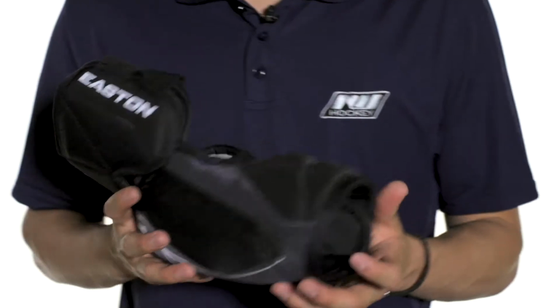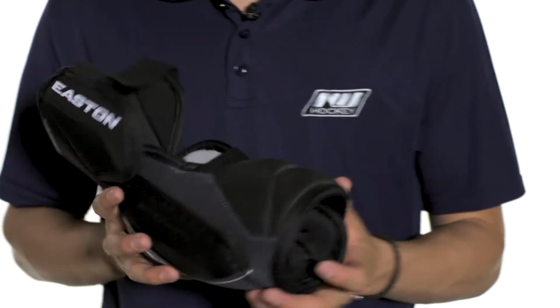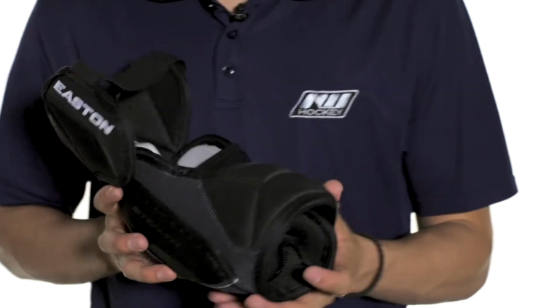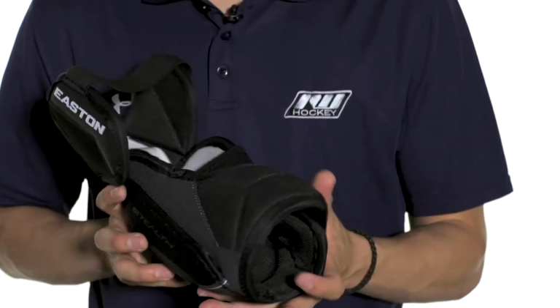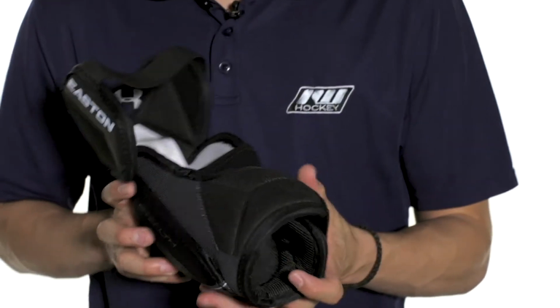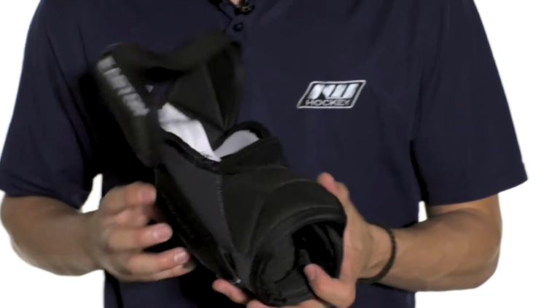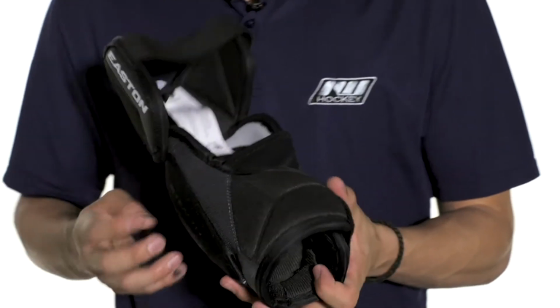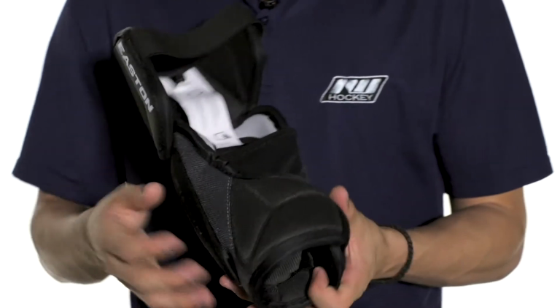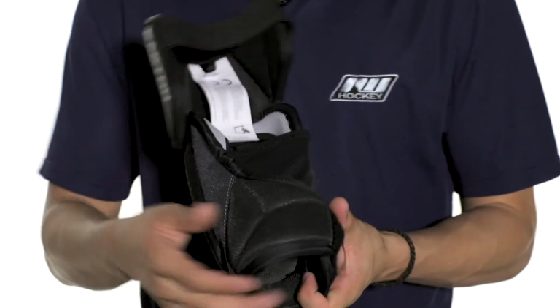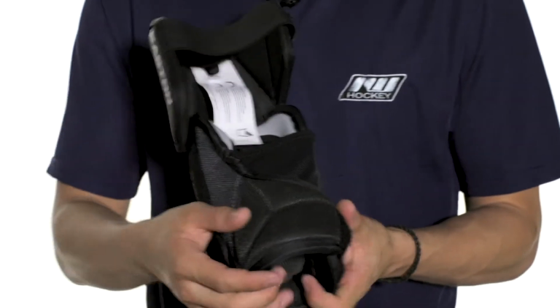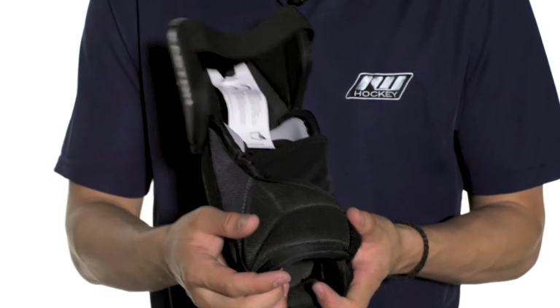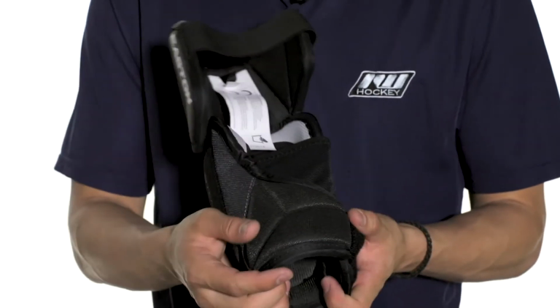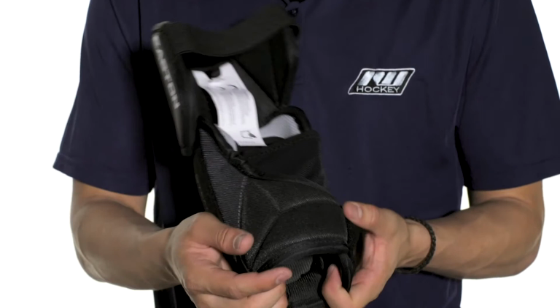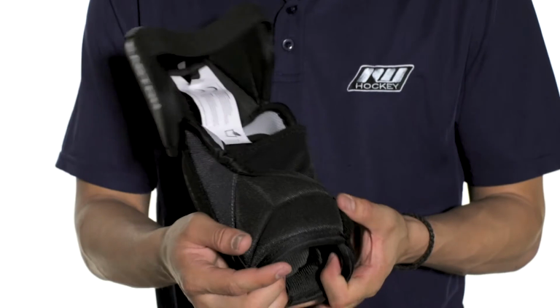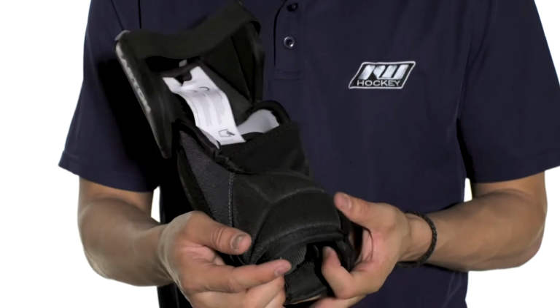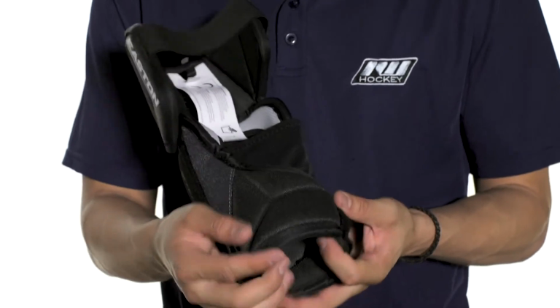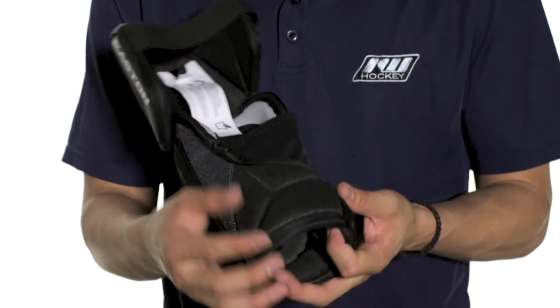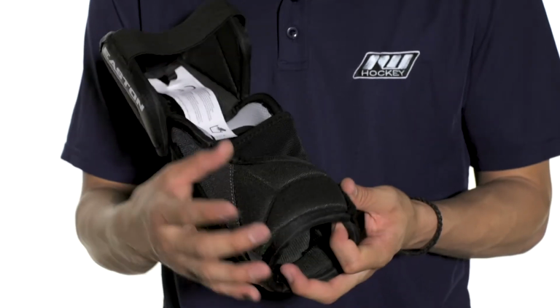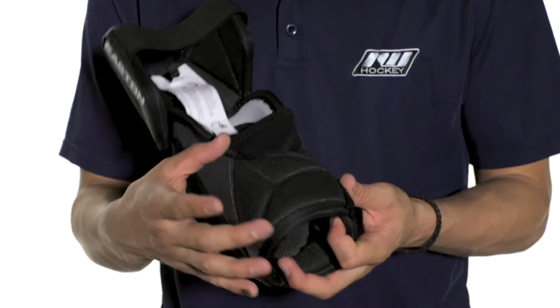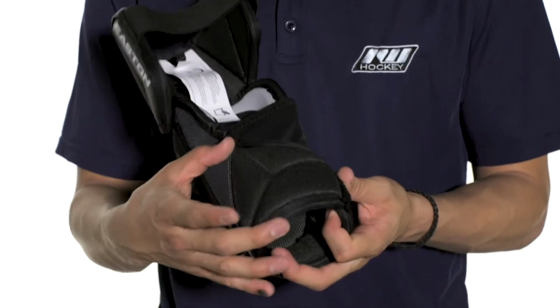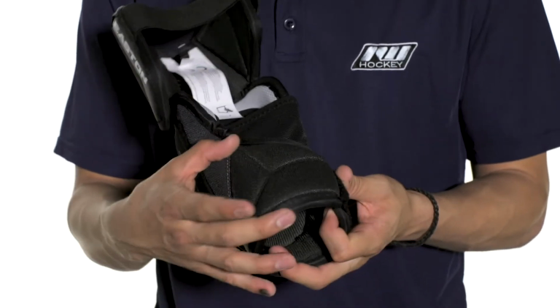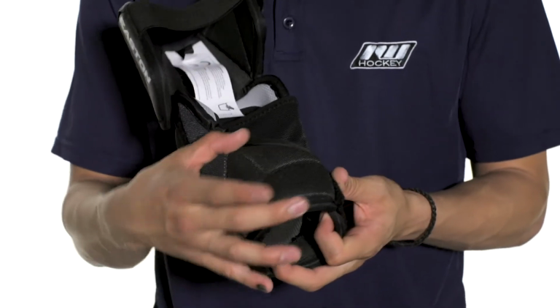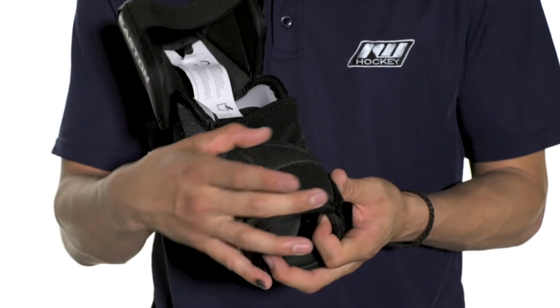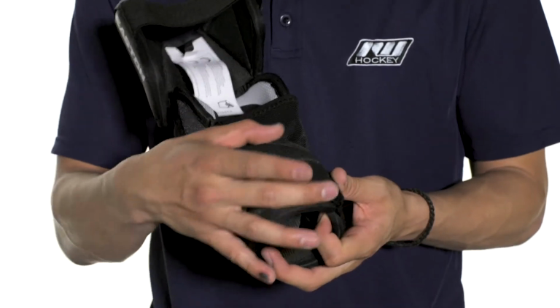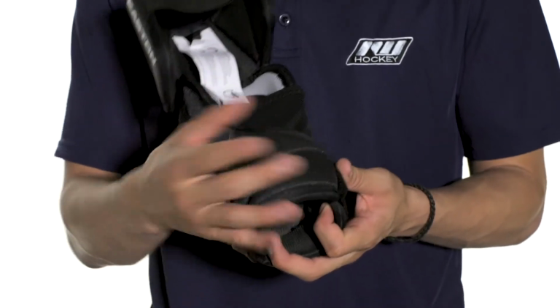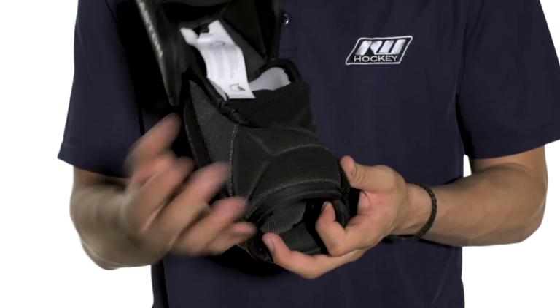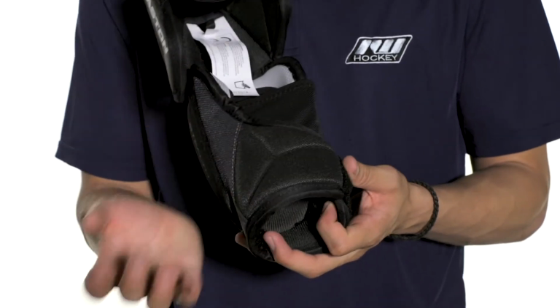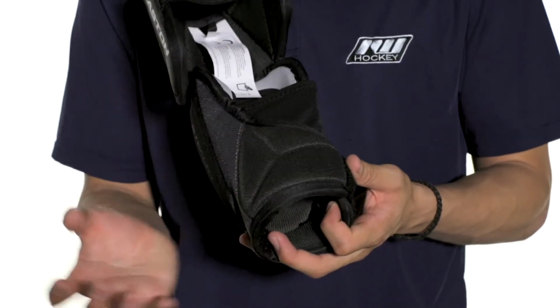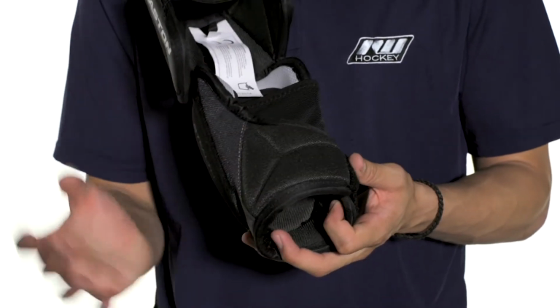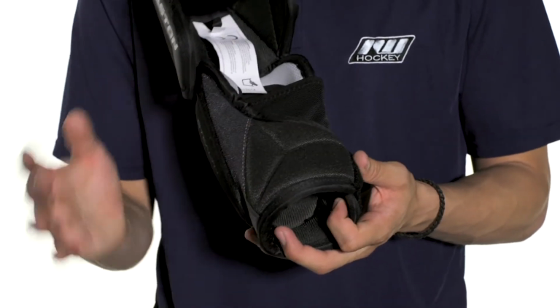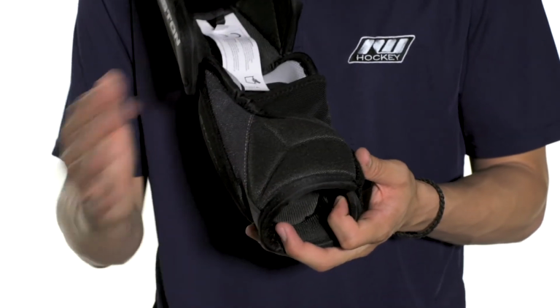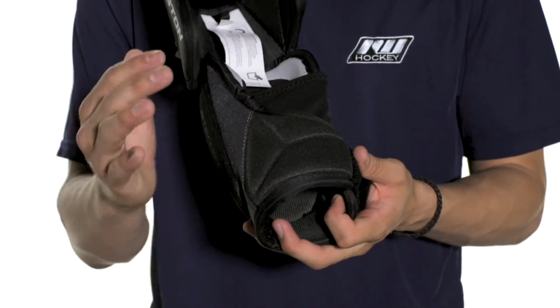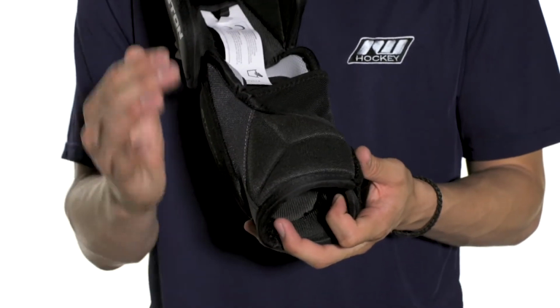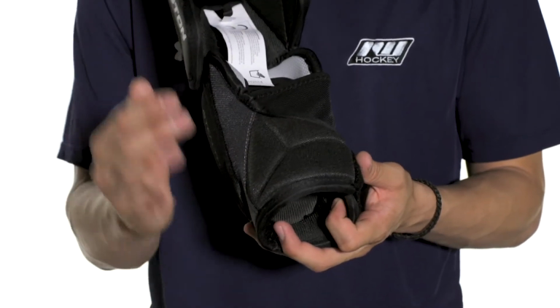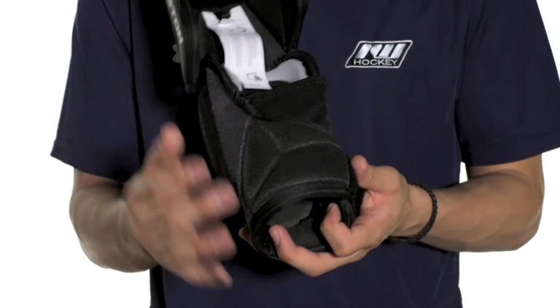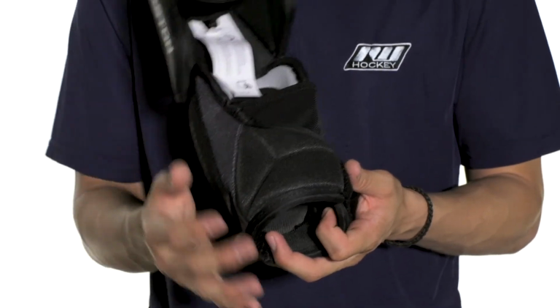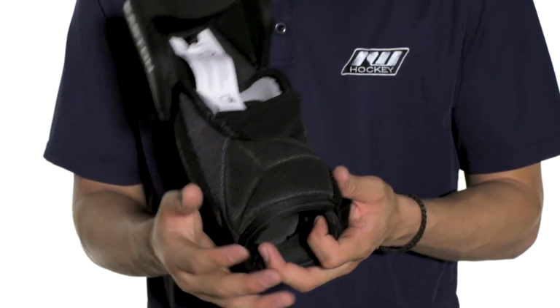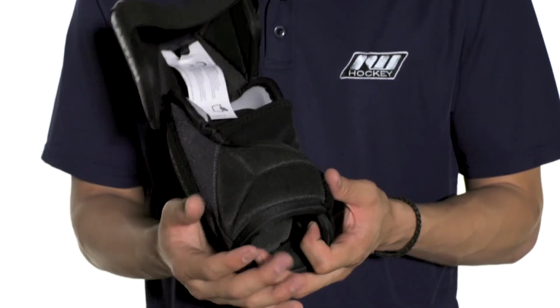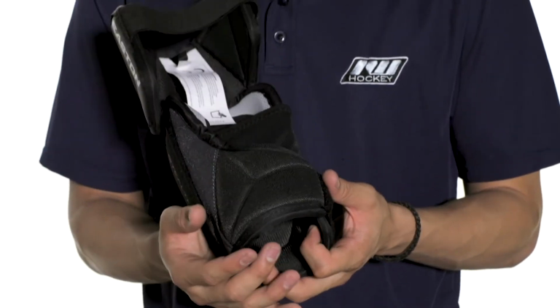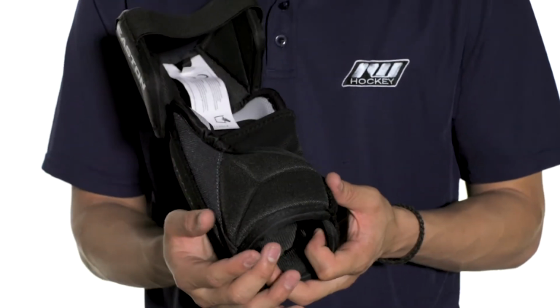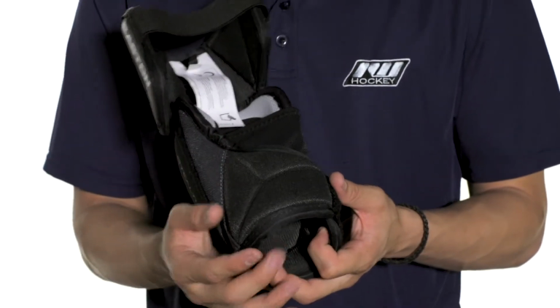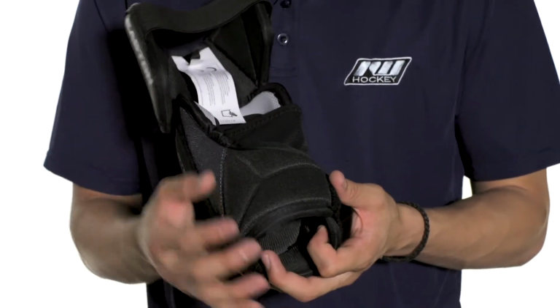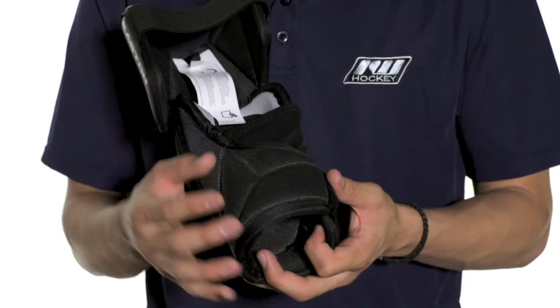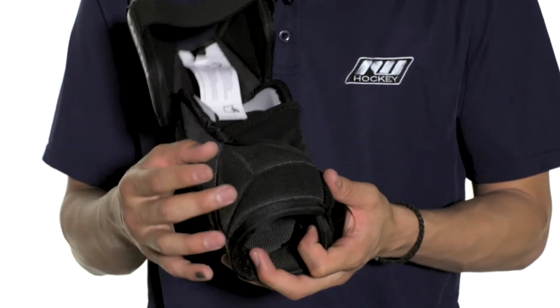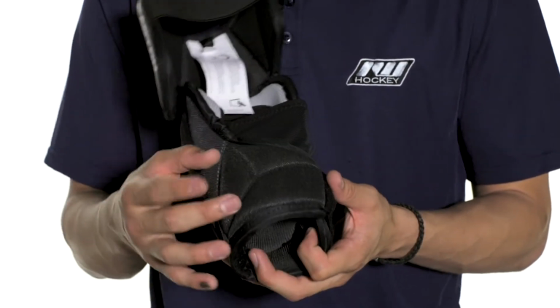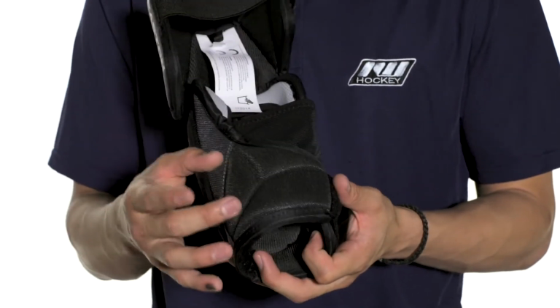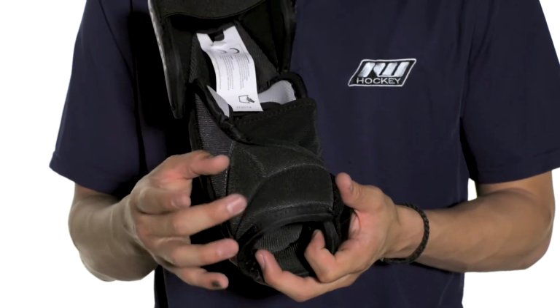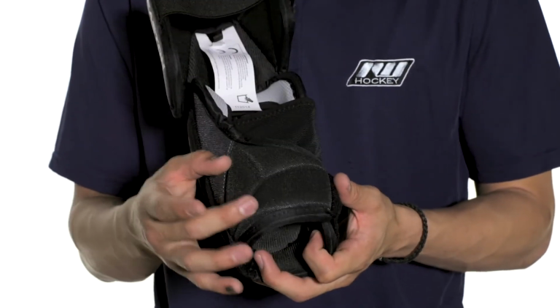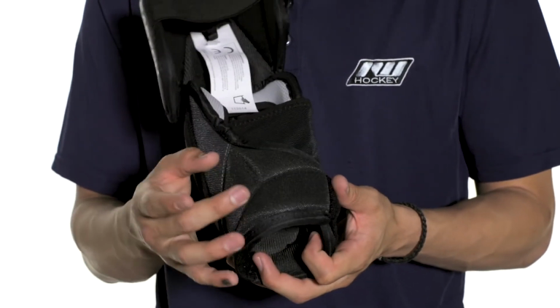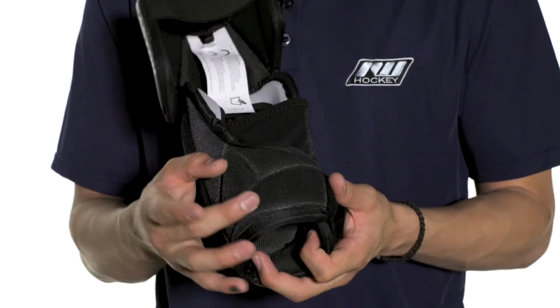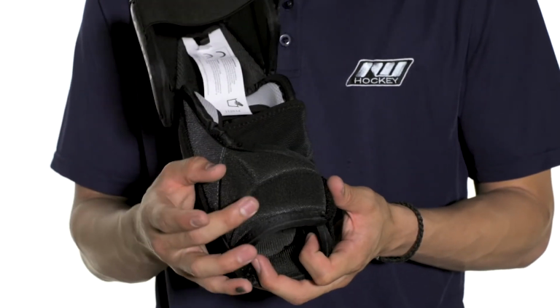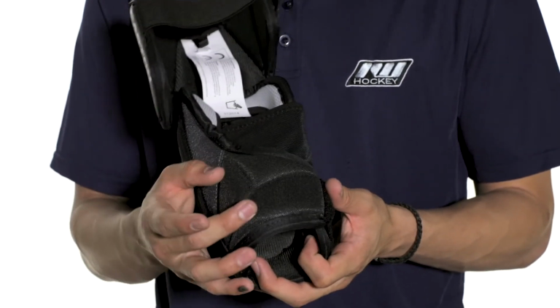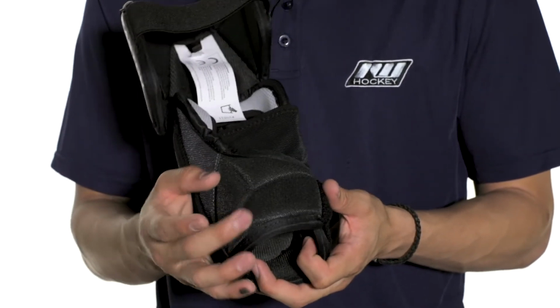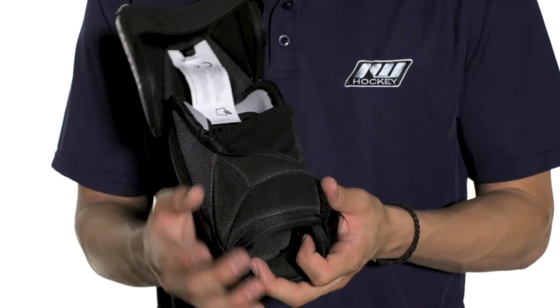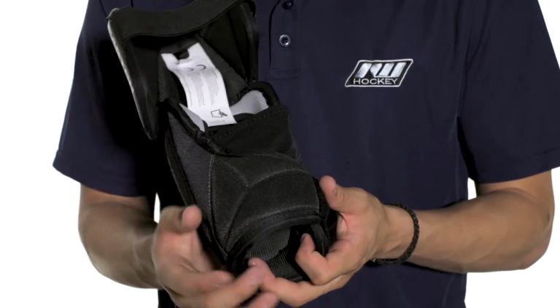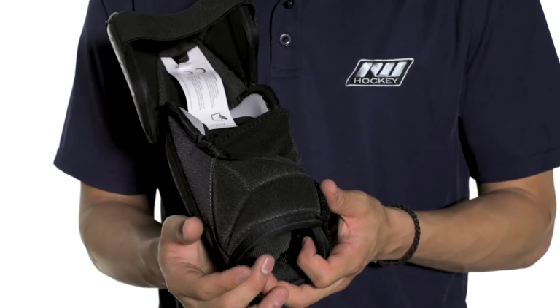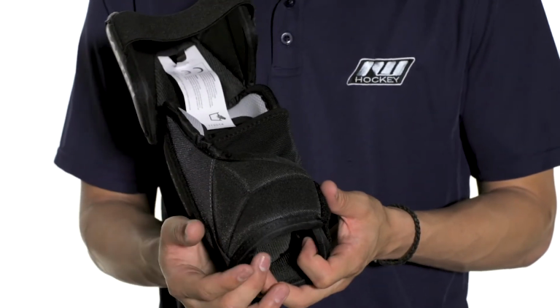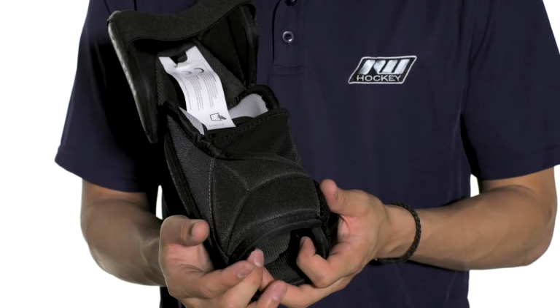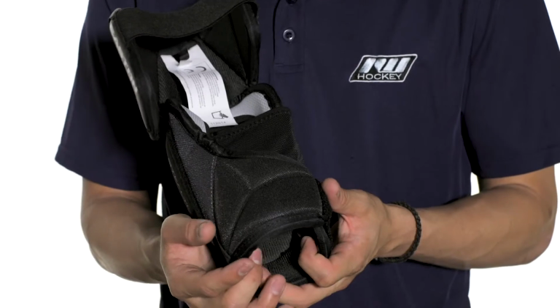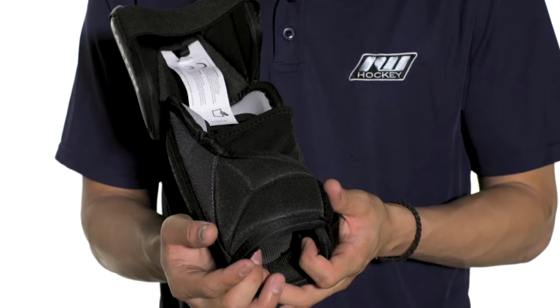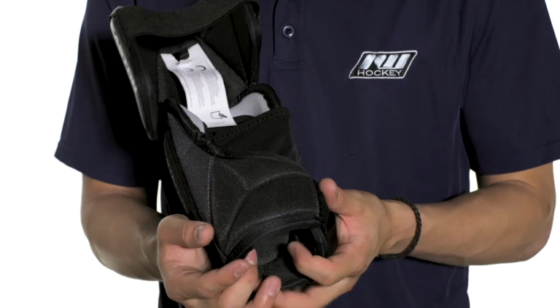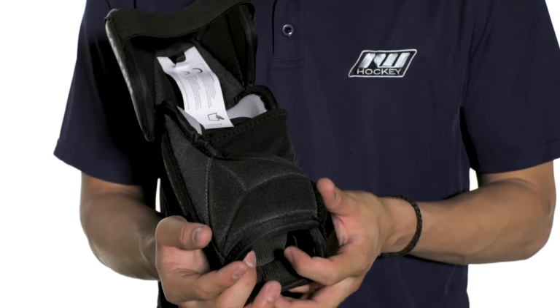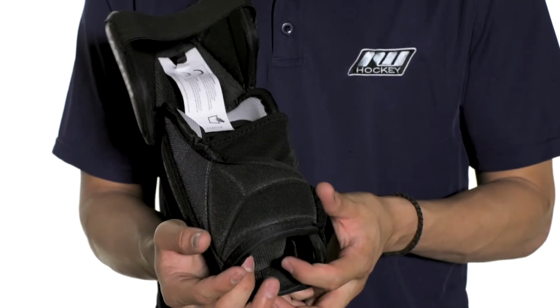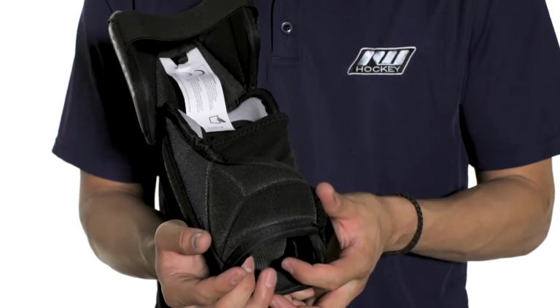The forearm is constructed of a contoured plastic insert, so it's going to form right to your arm, and that's going to be topped with medium density foams for slash protection.